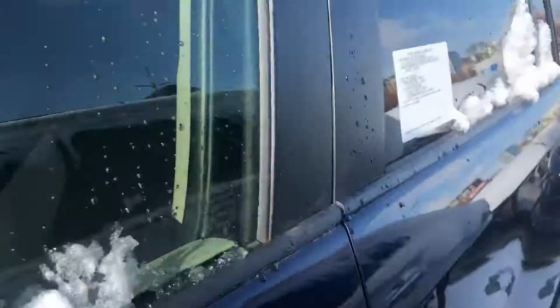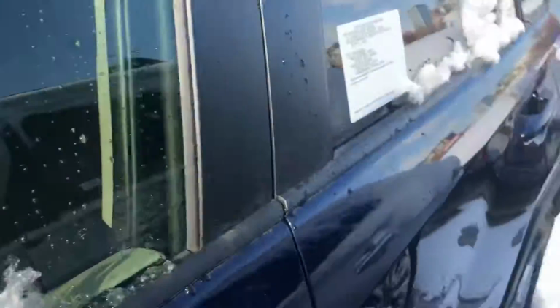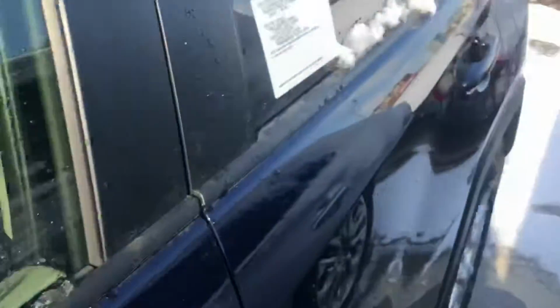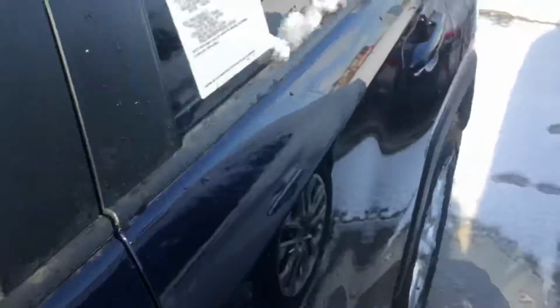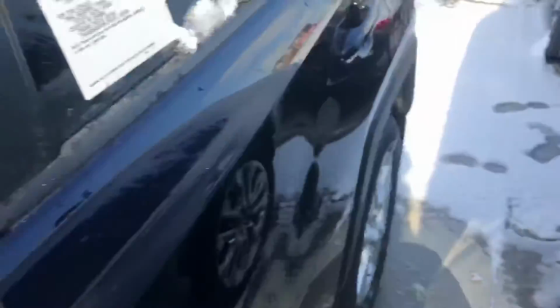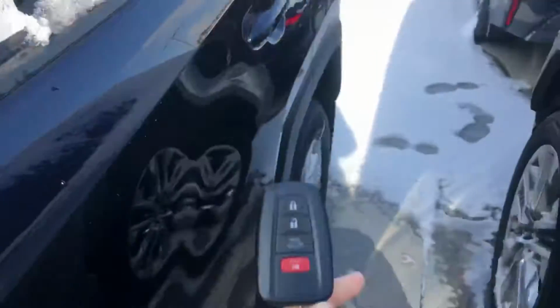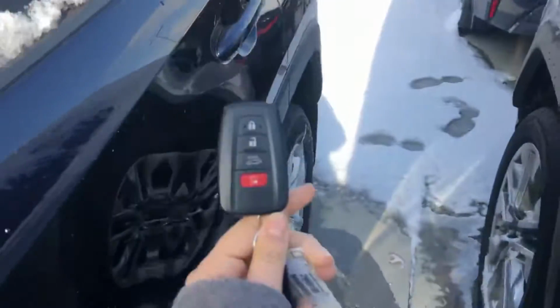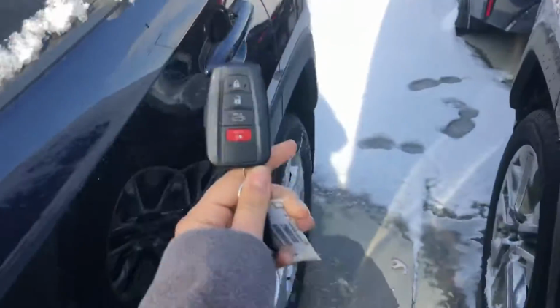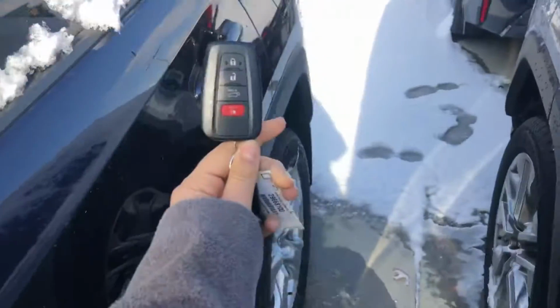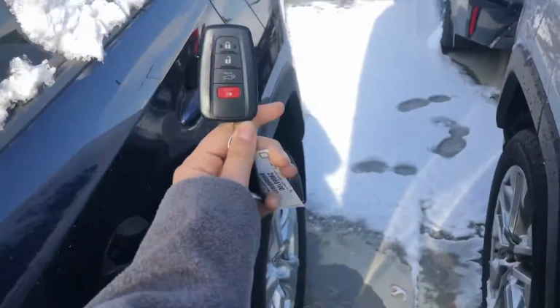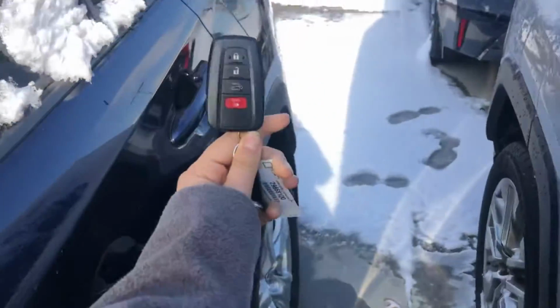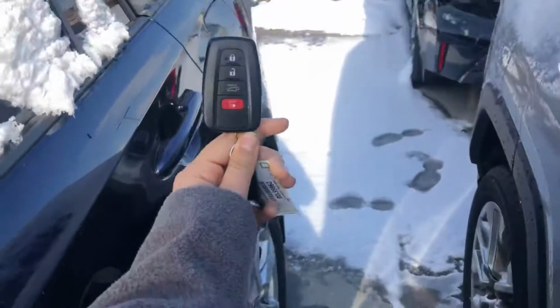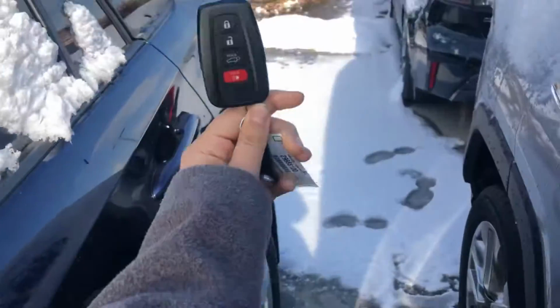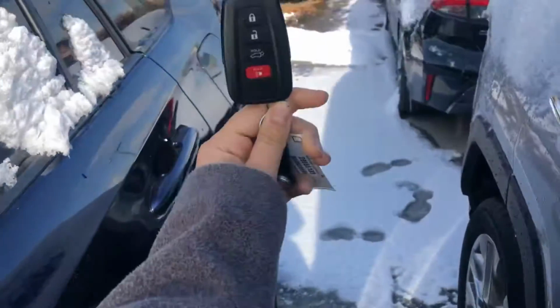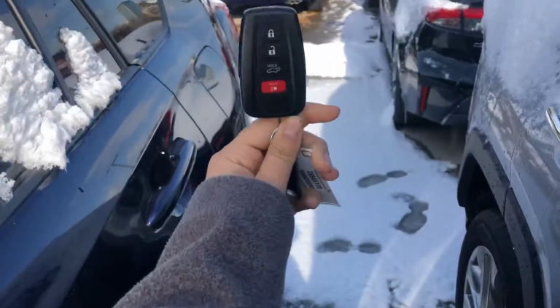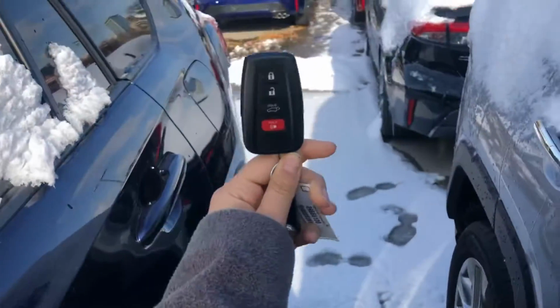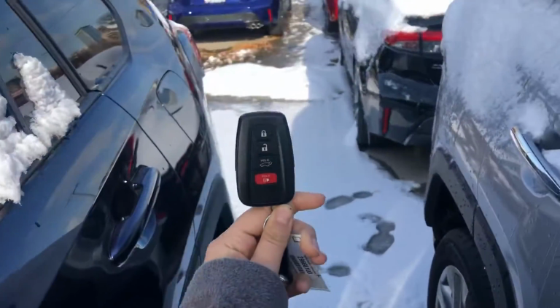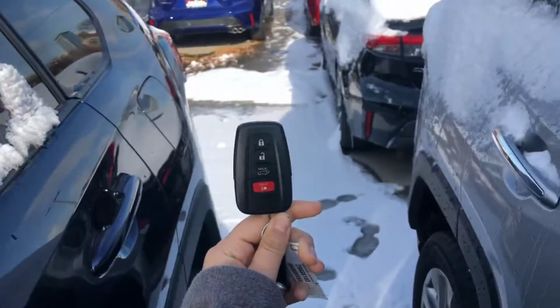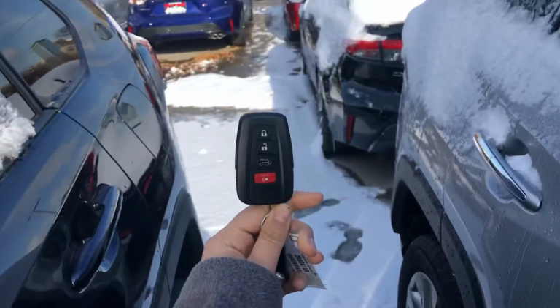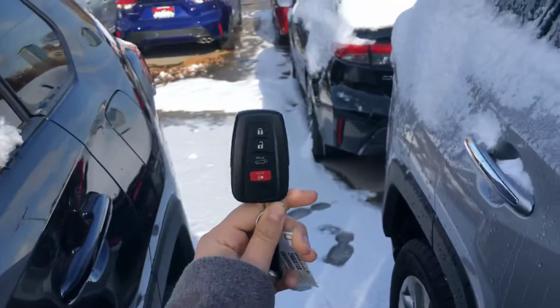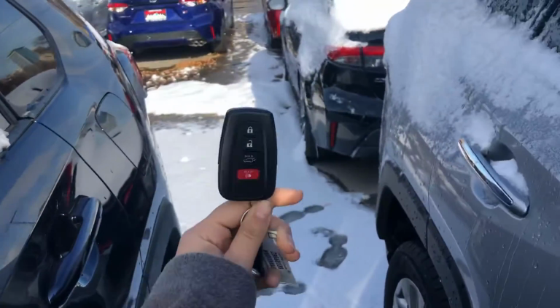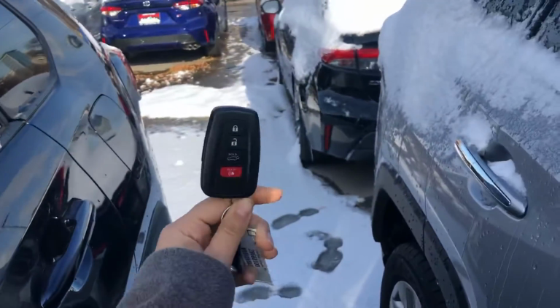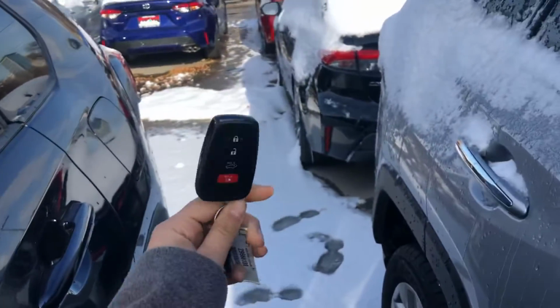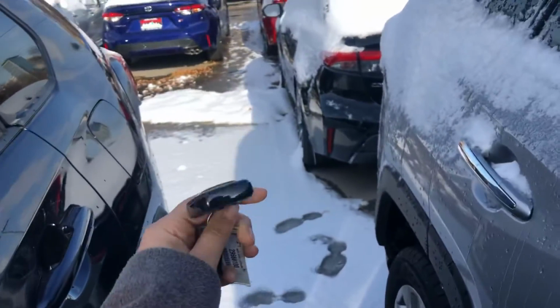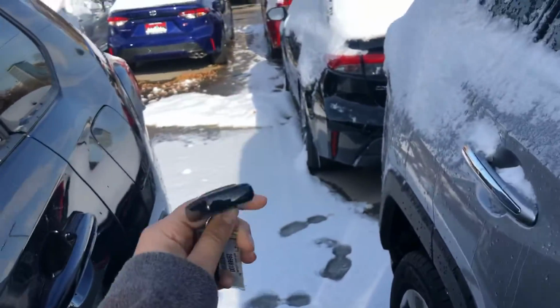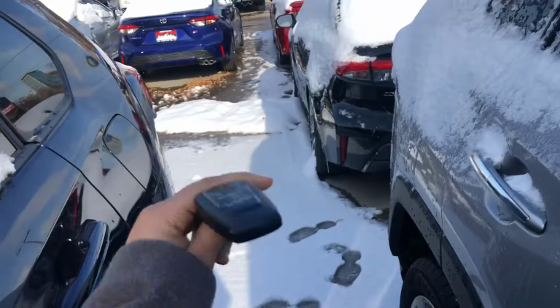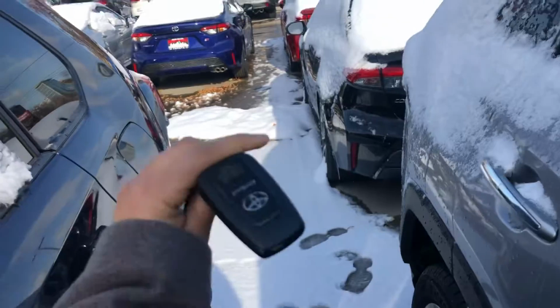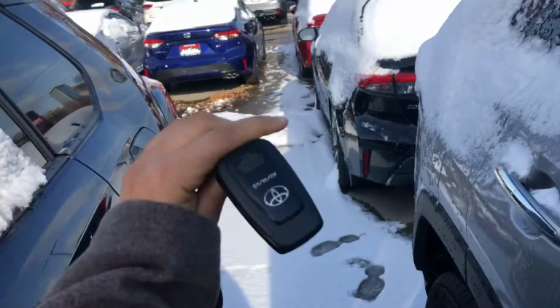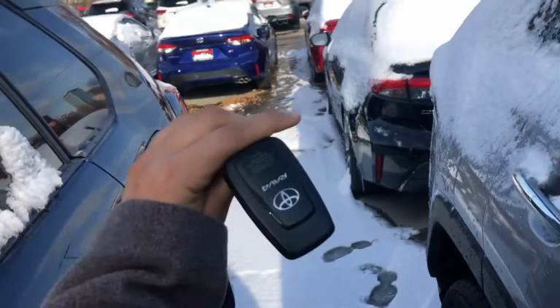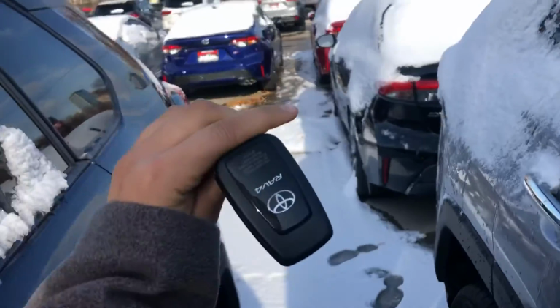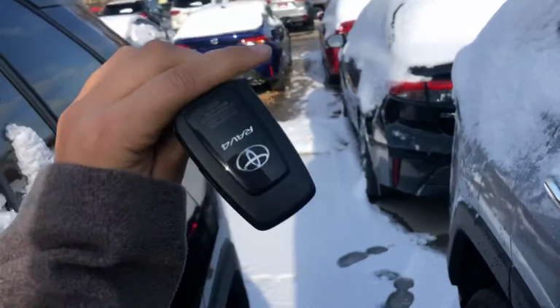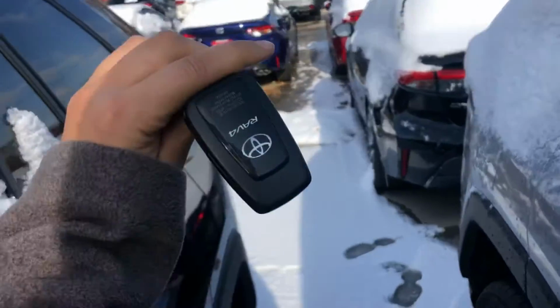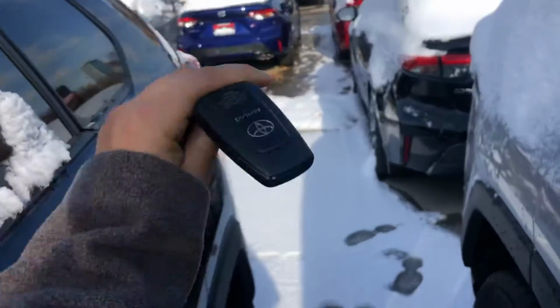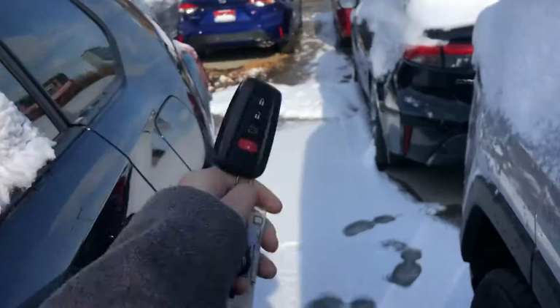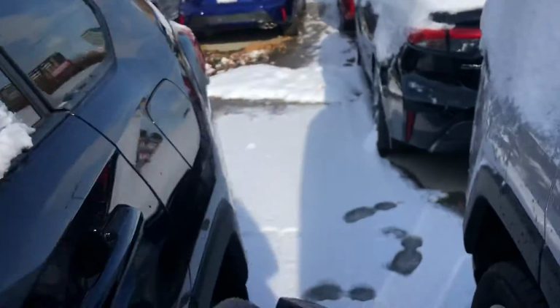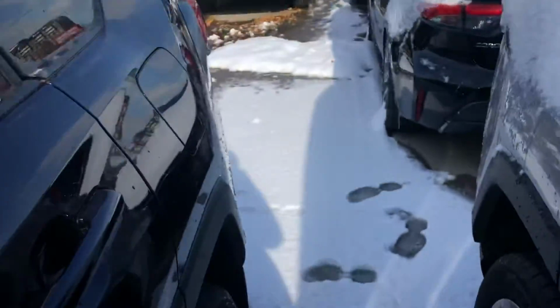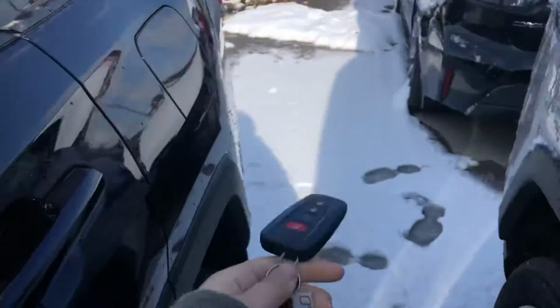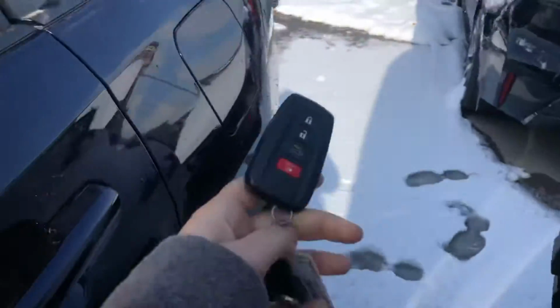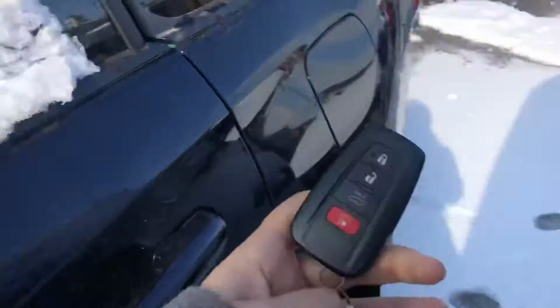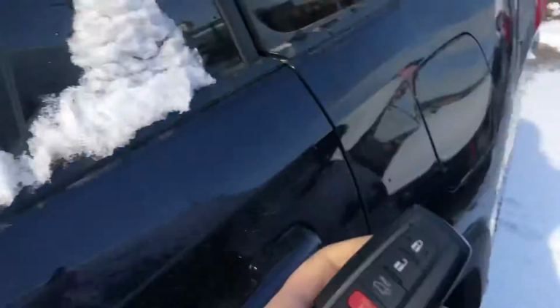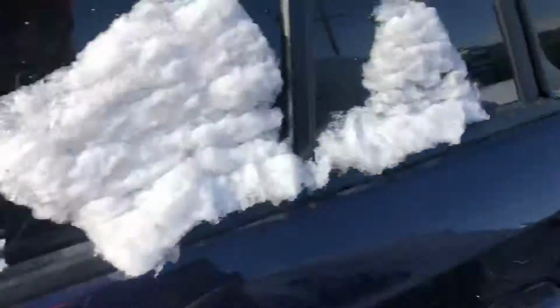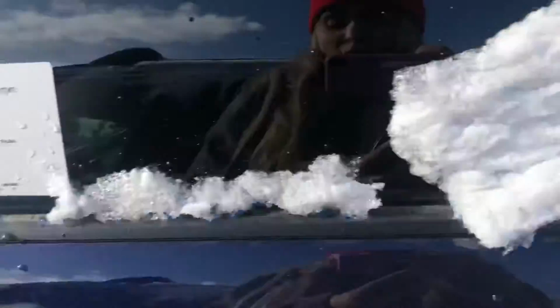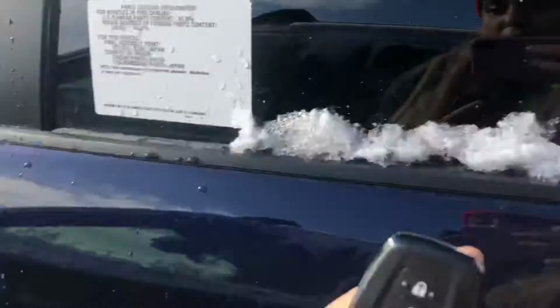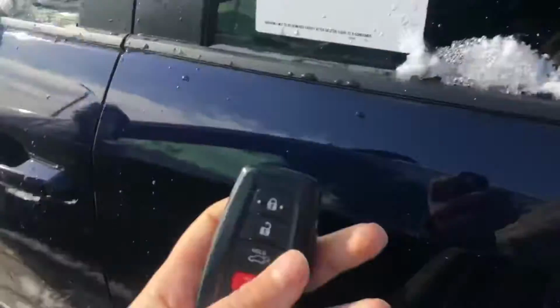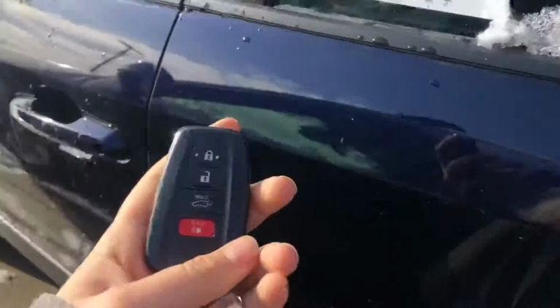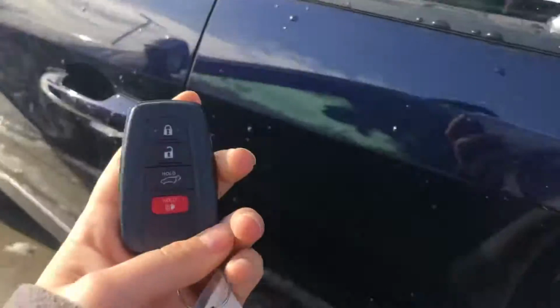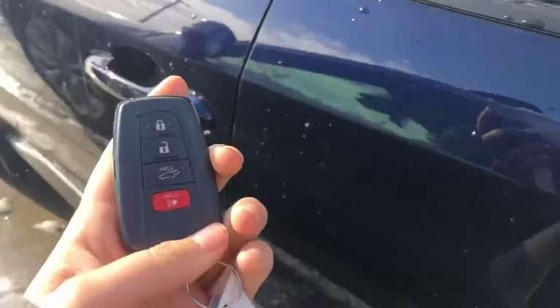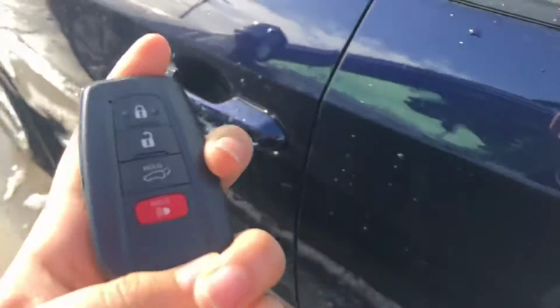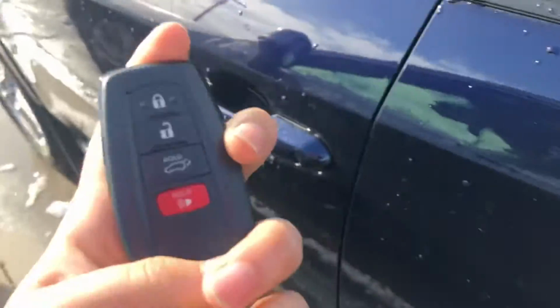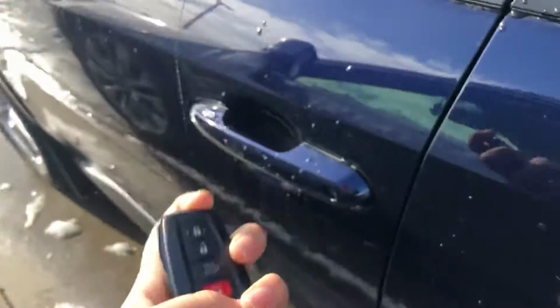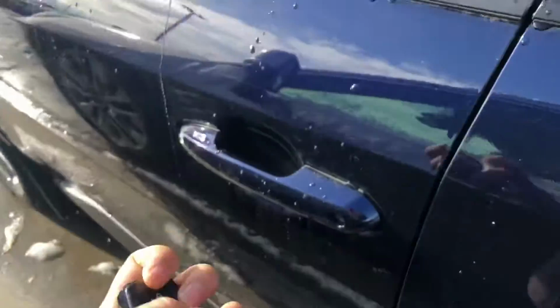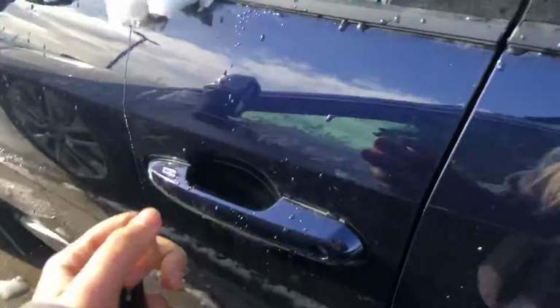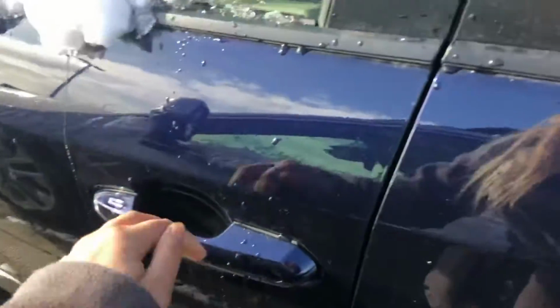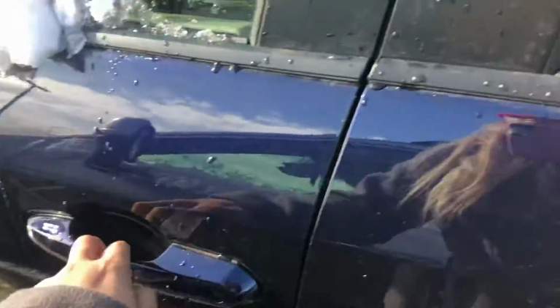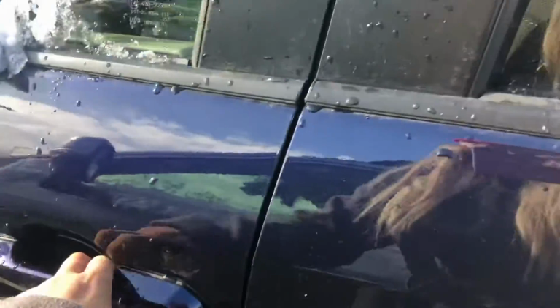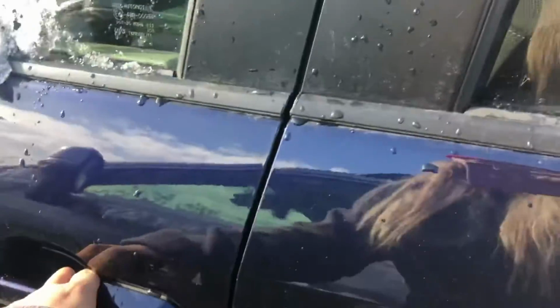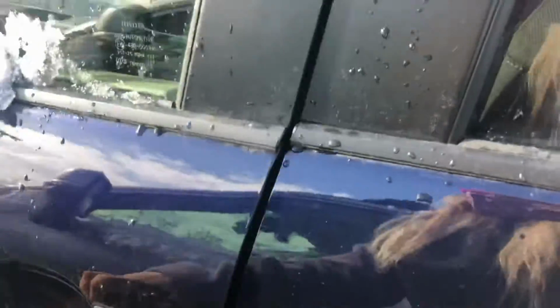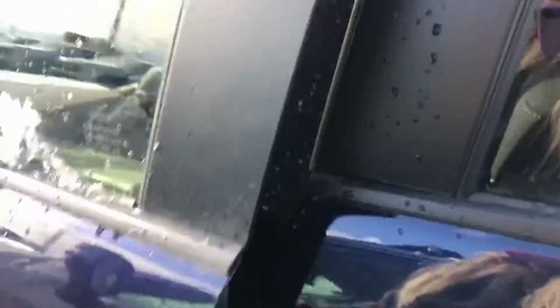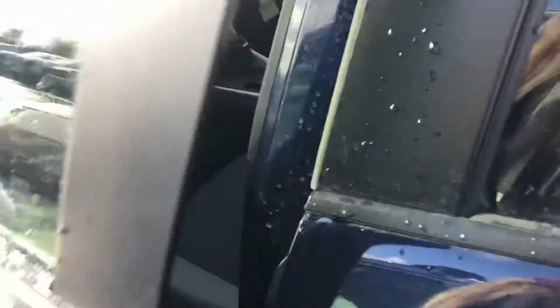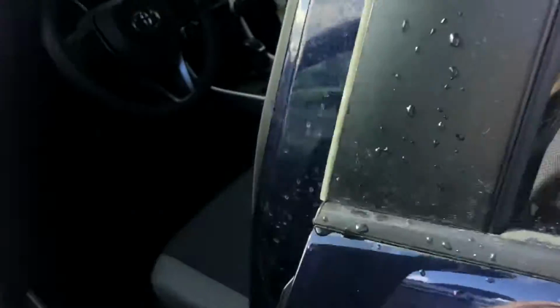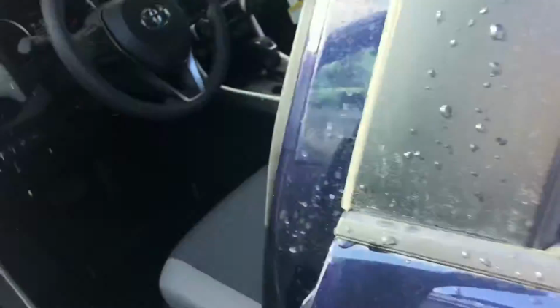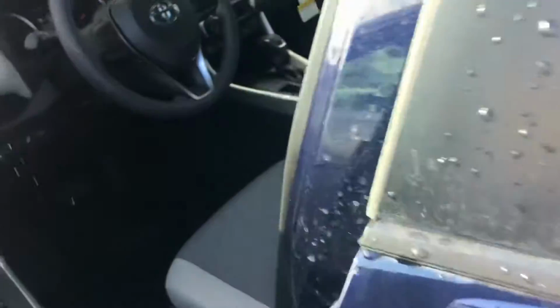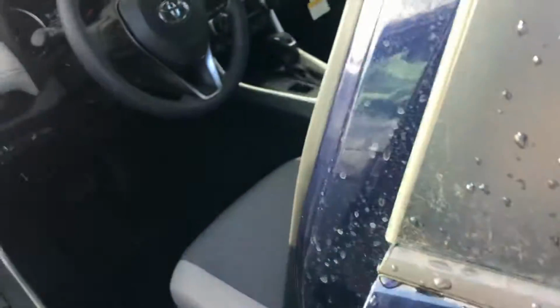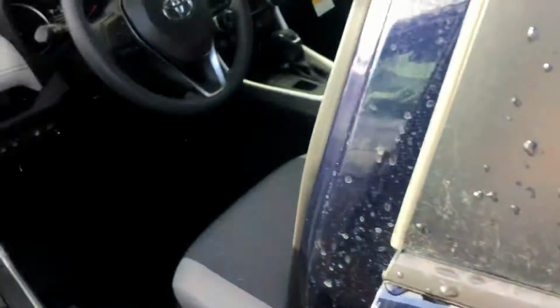Starting off with the key fob, you have a smart key system on the XLE, which will give you keyless entry and a push-button start.